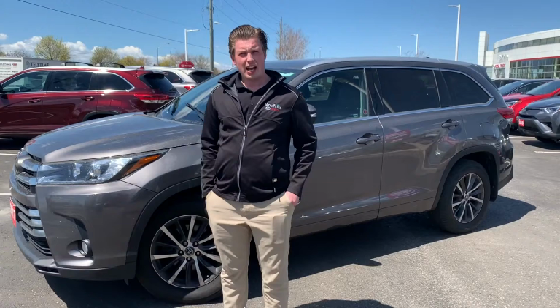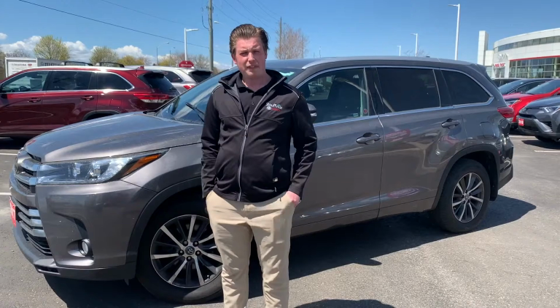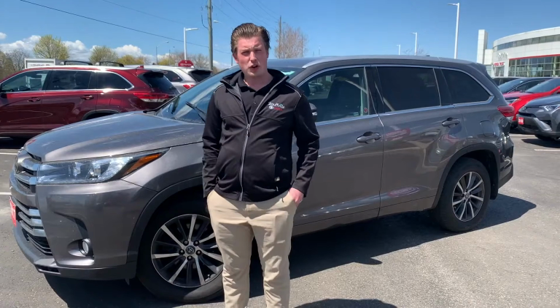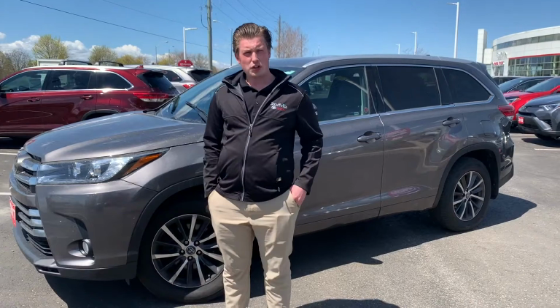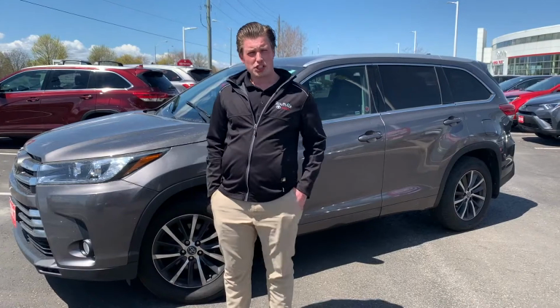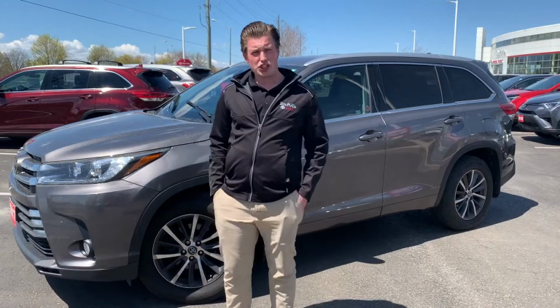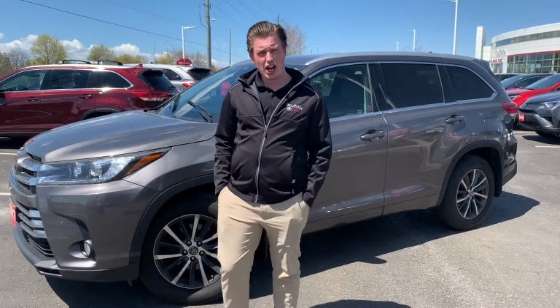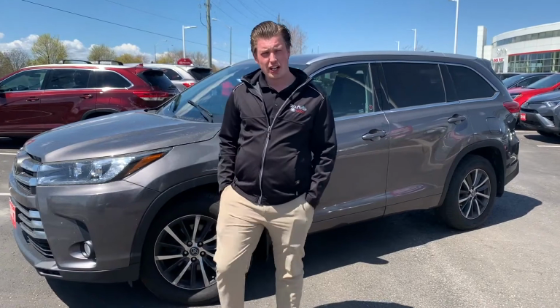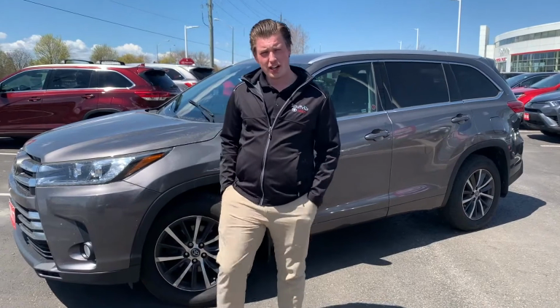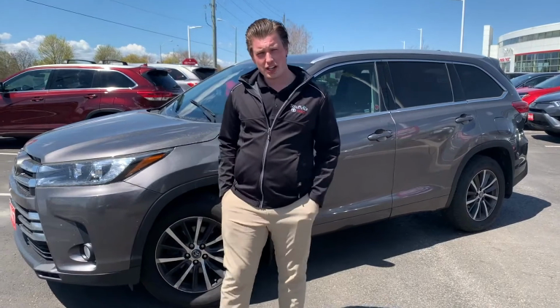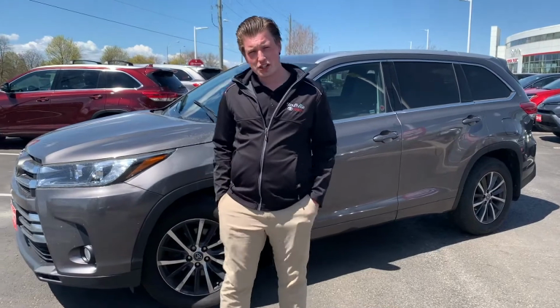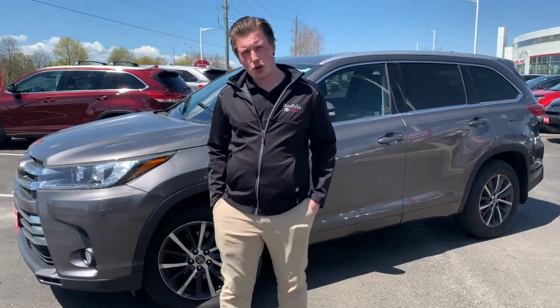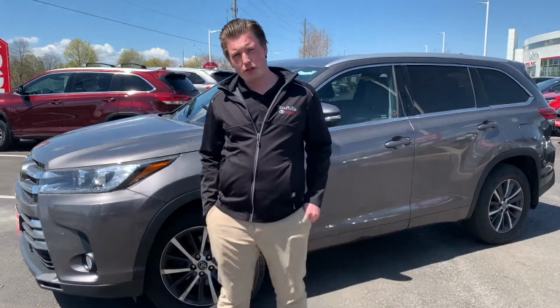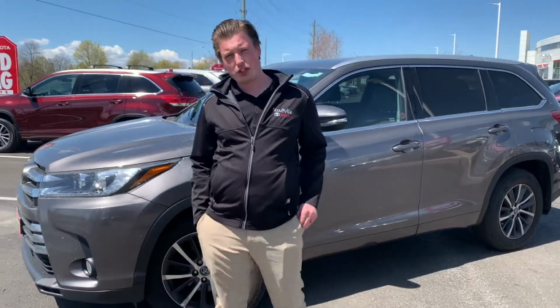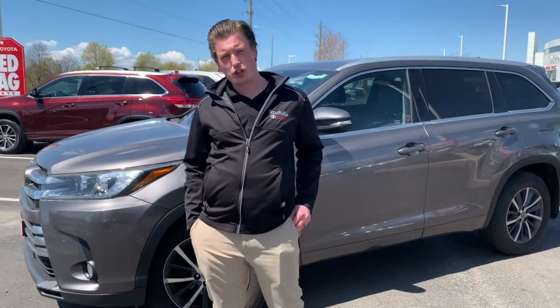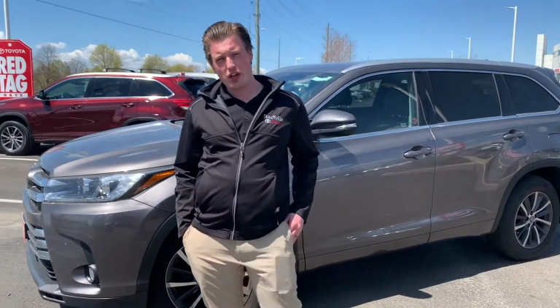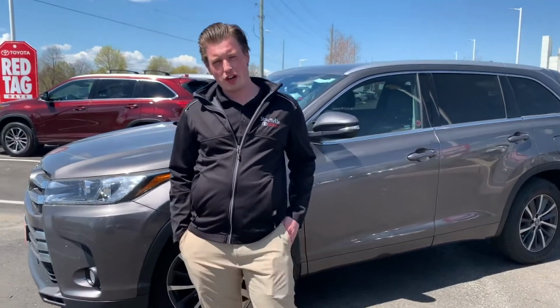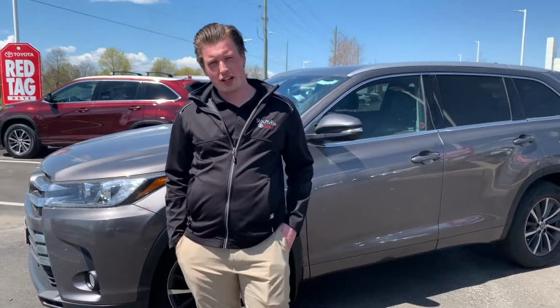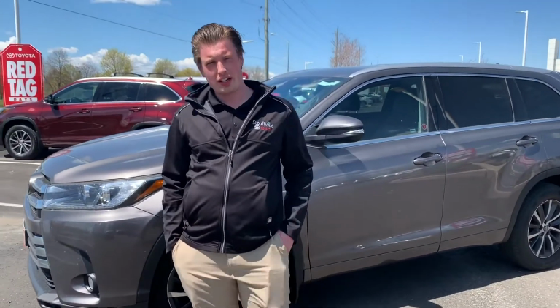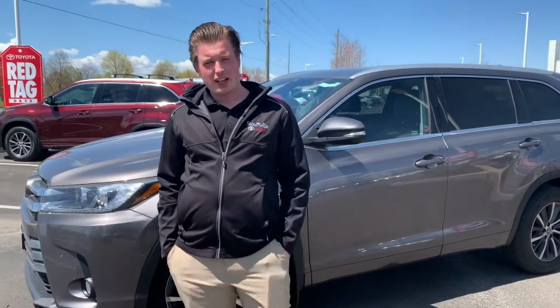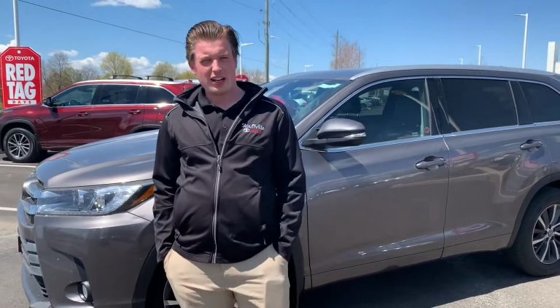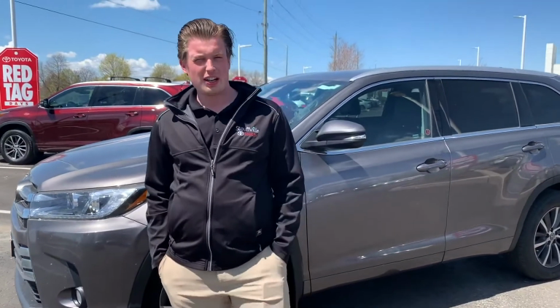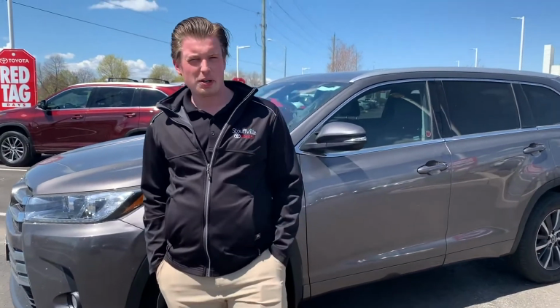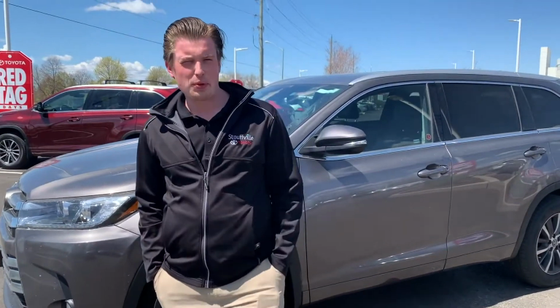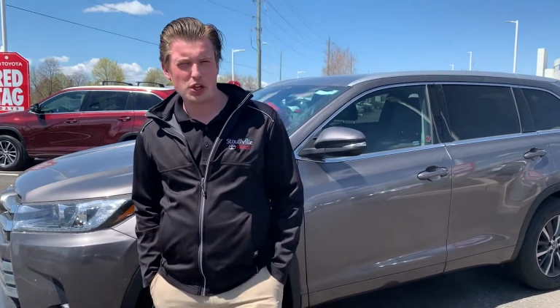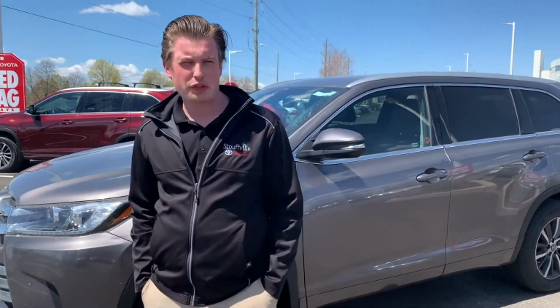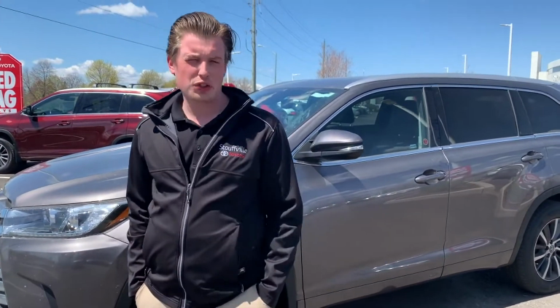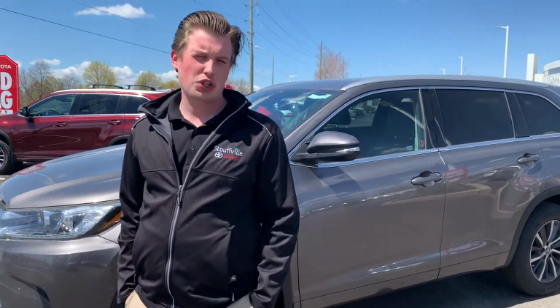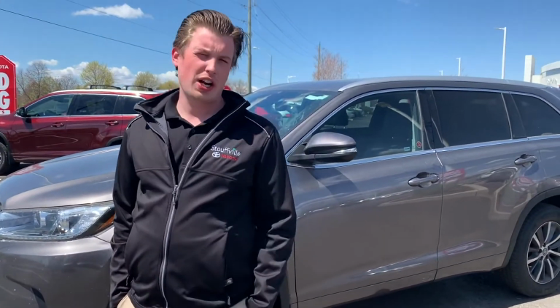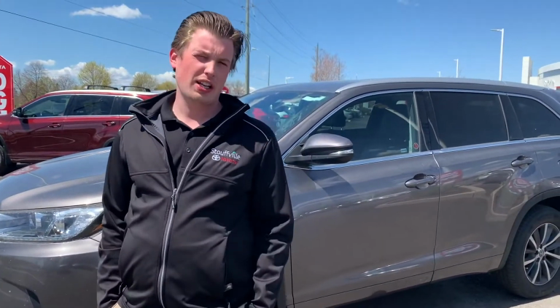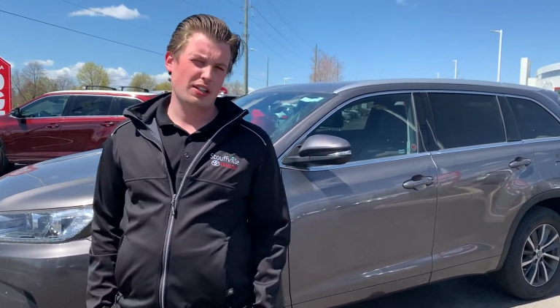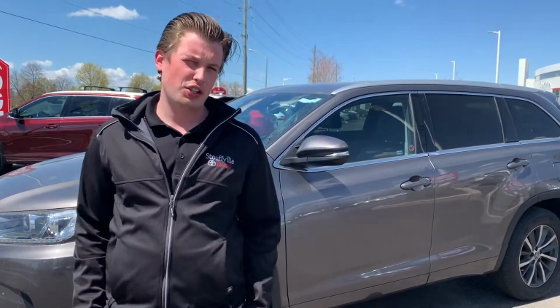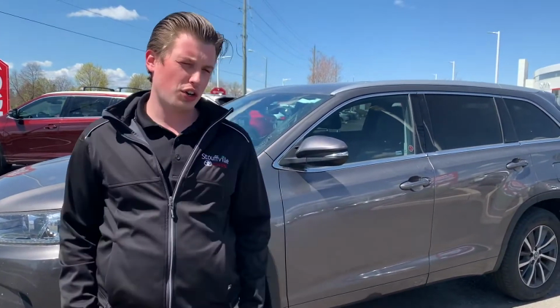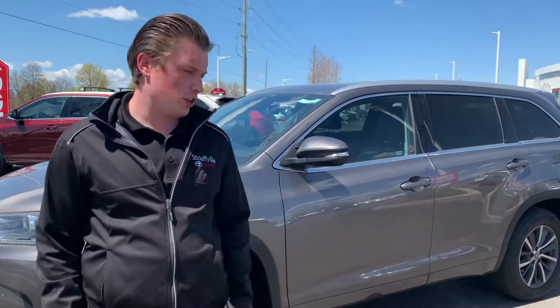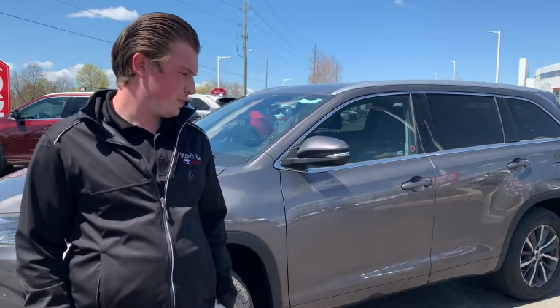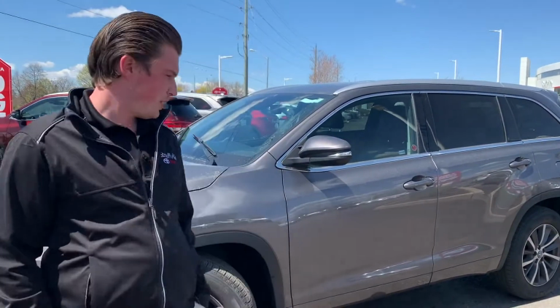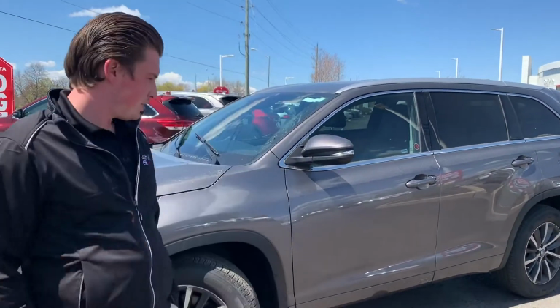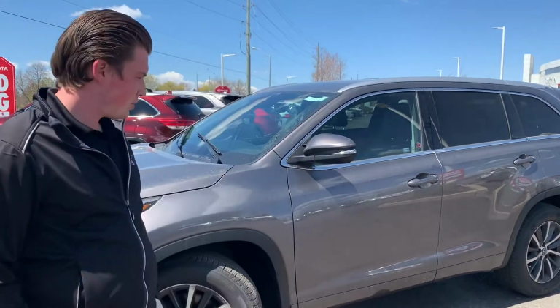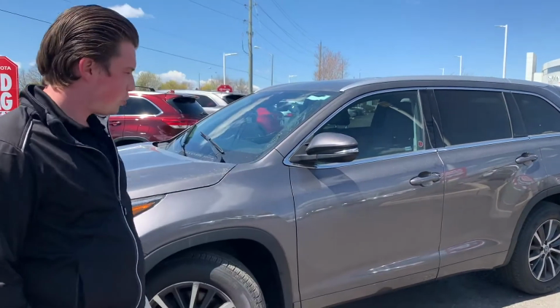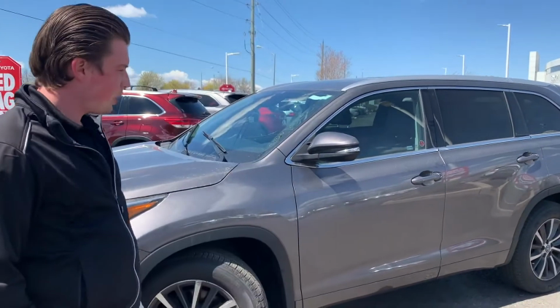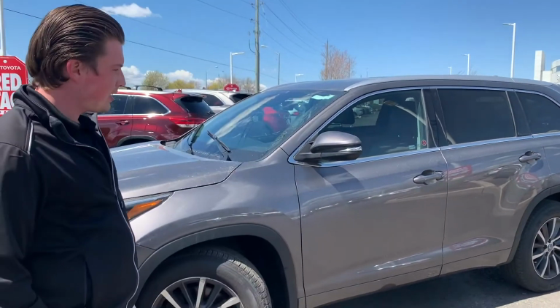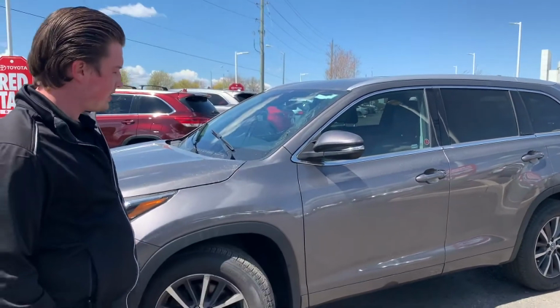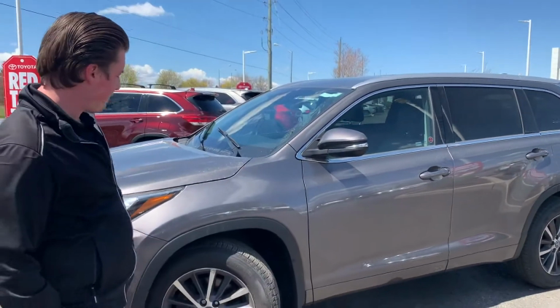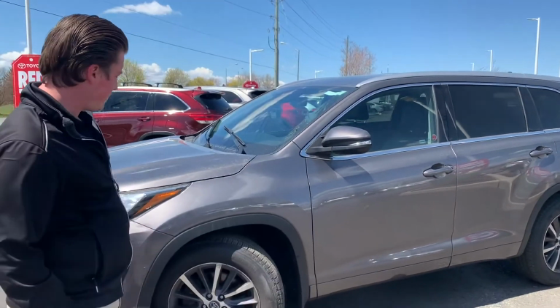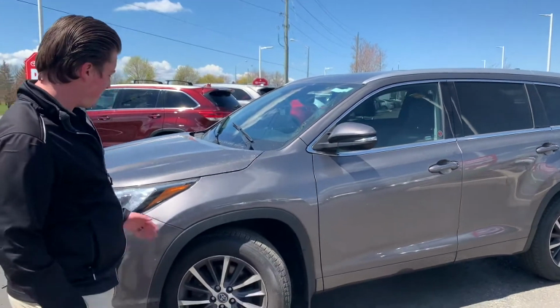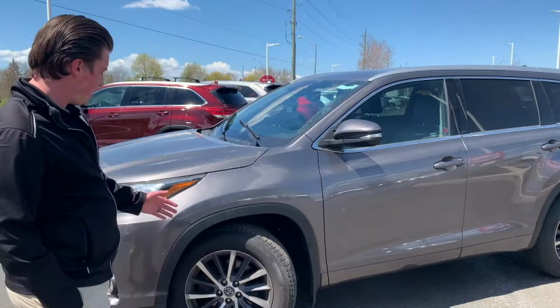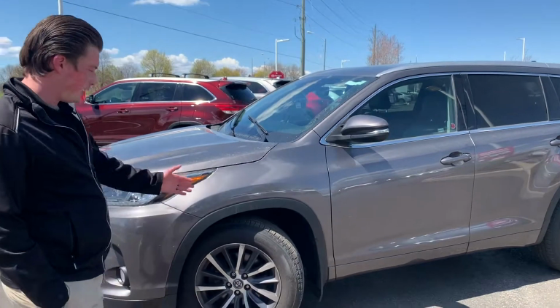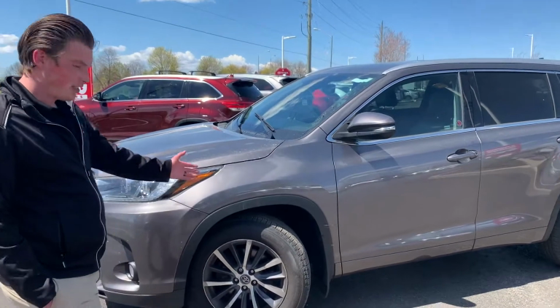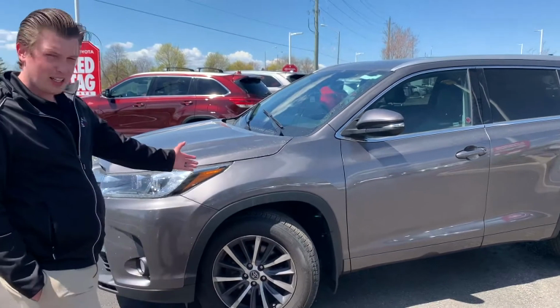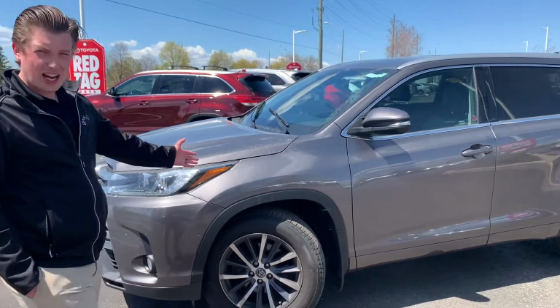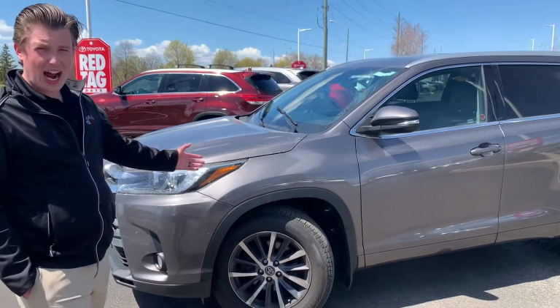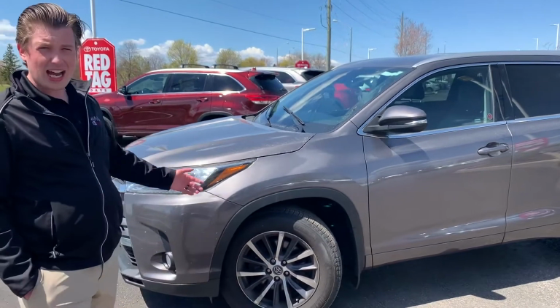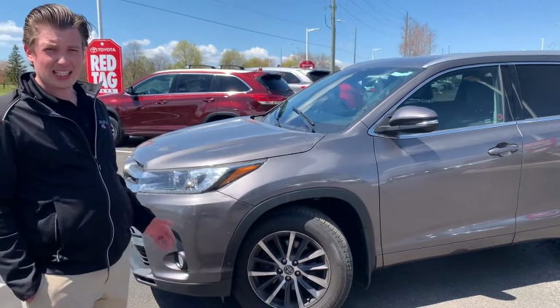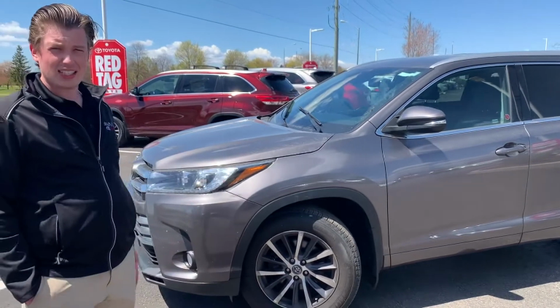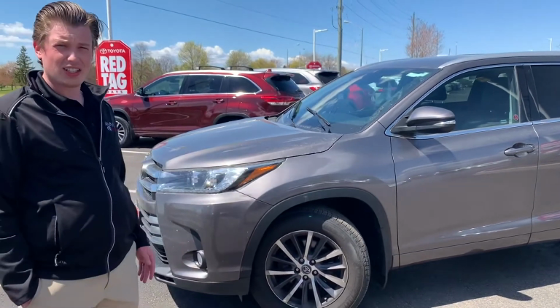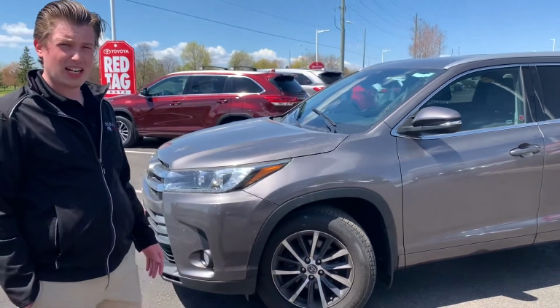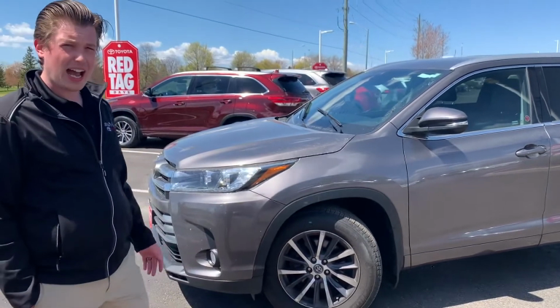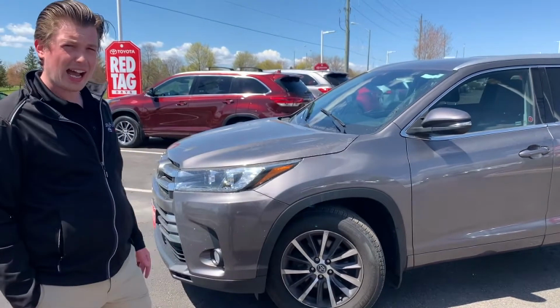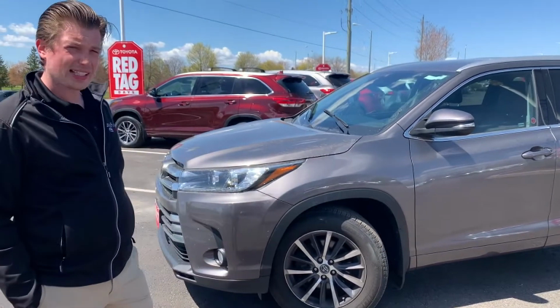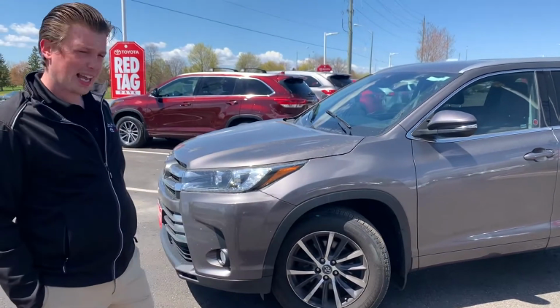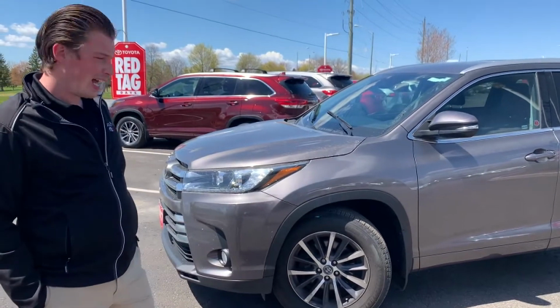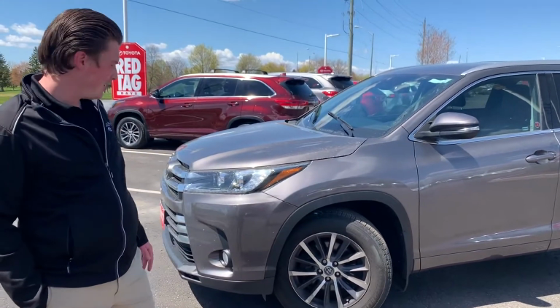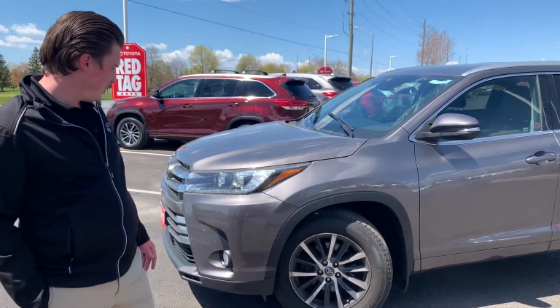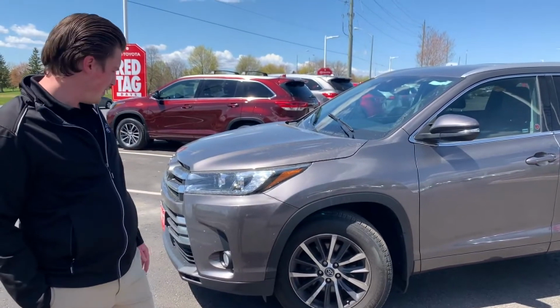Hey folks, it's Chad here at Stollville Toyota. Another beautiful trade-in to show you — it's a 2017 Highlander XLE.